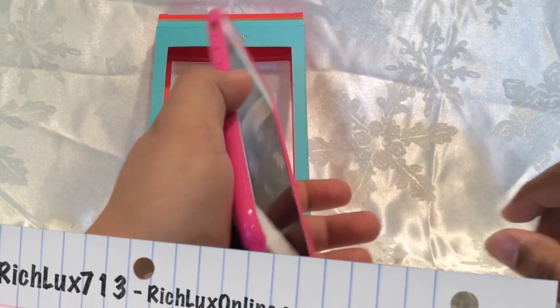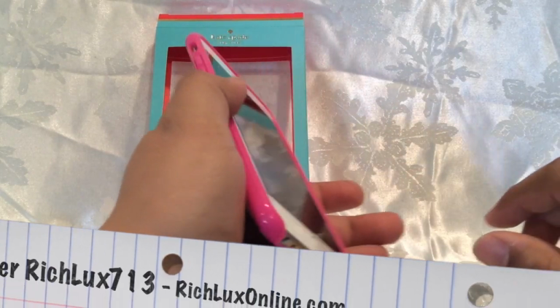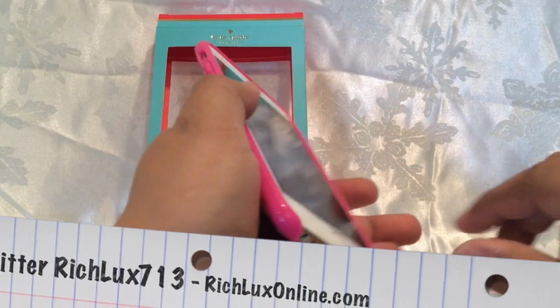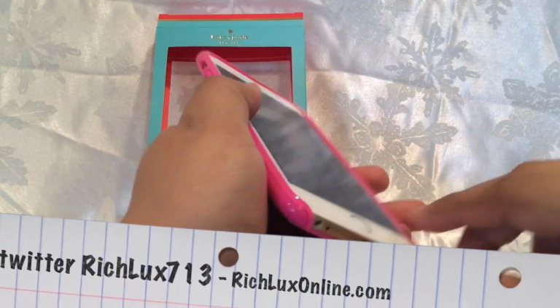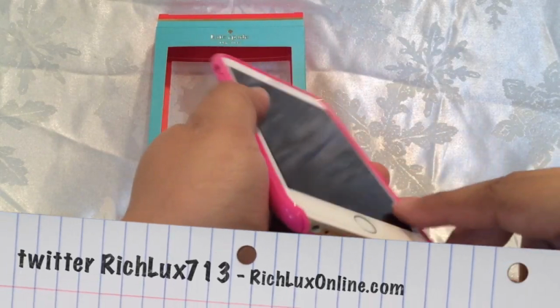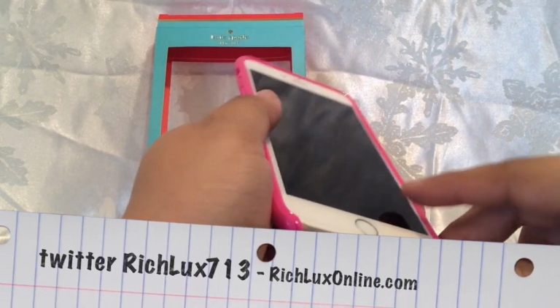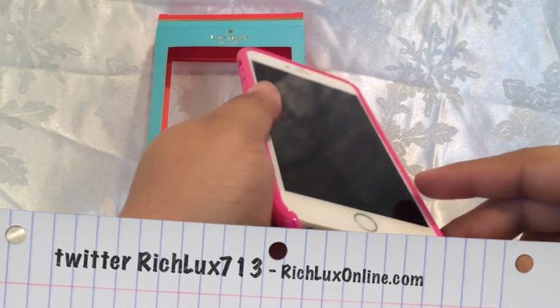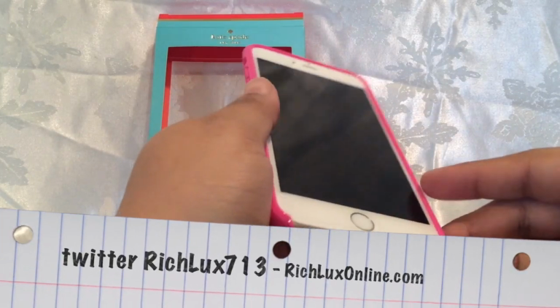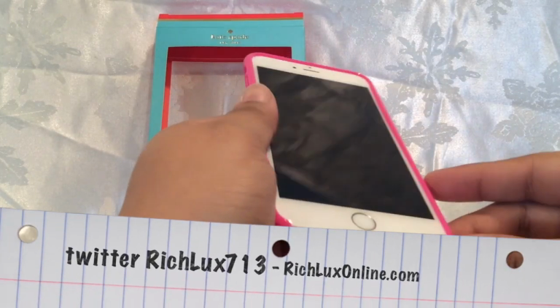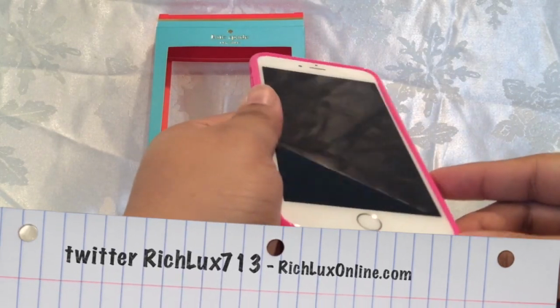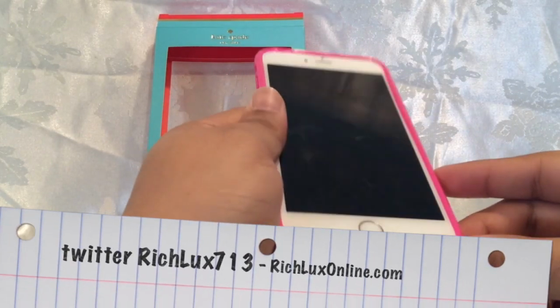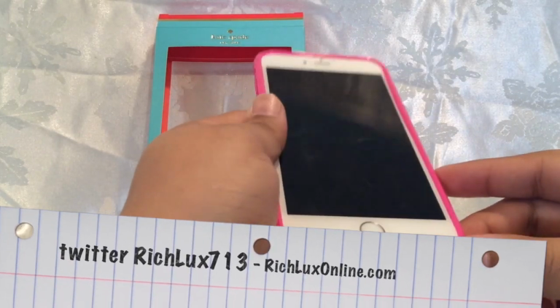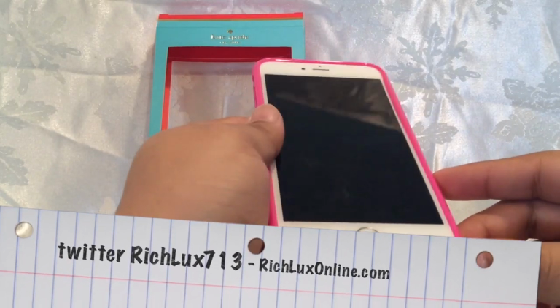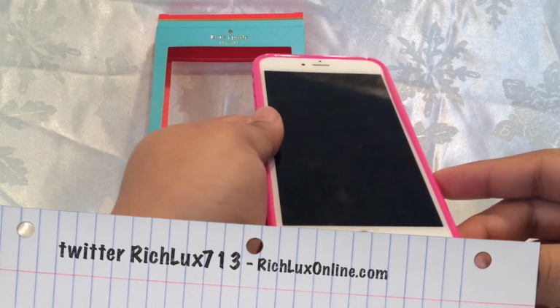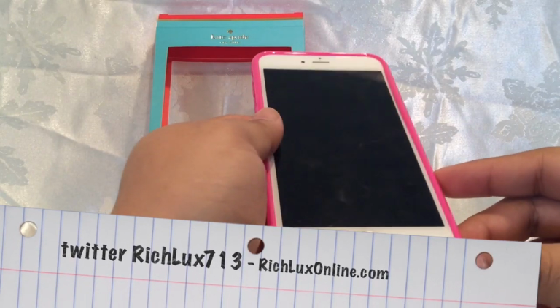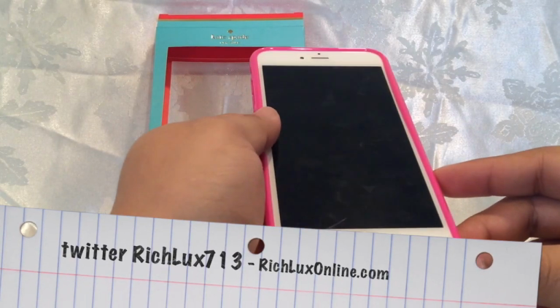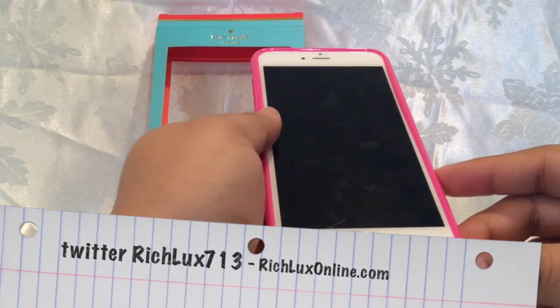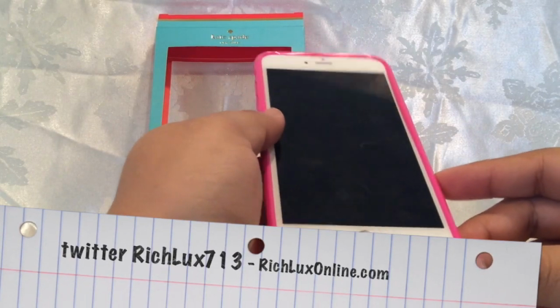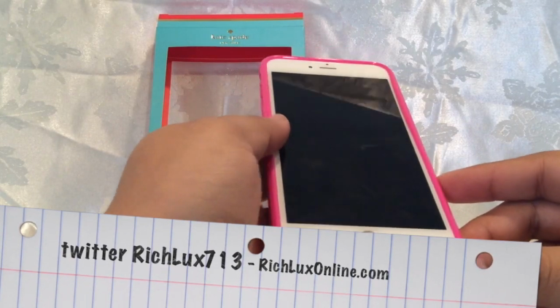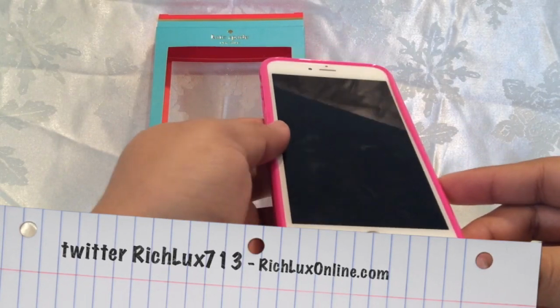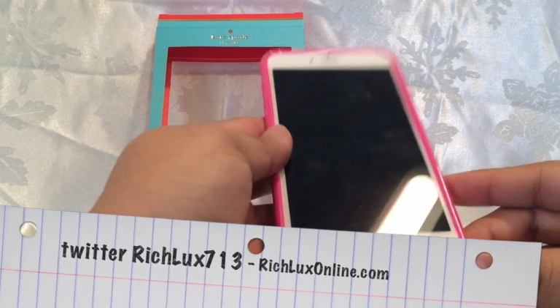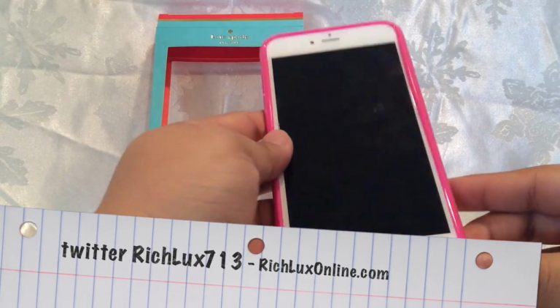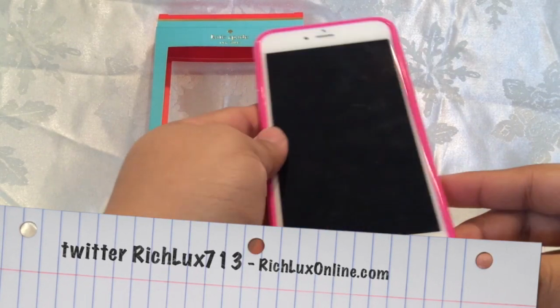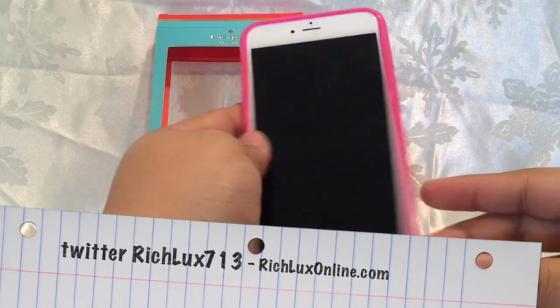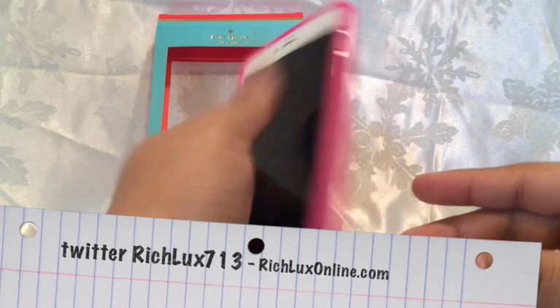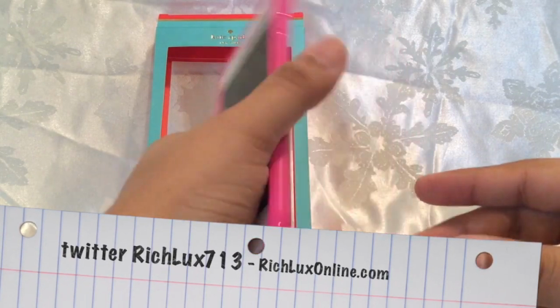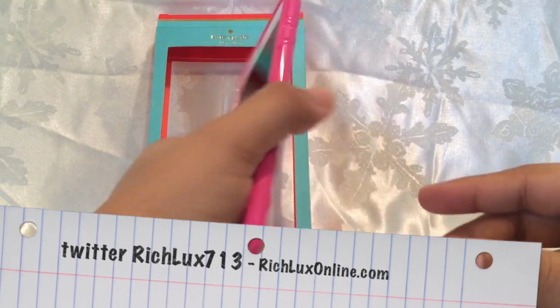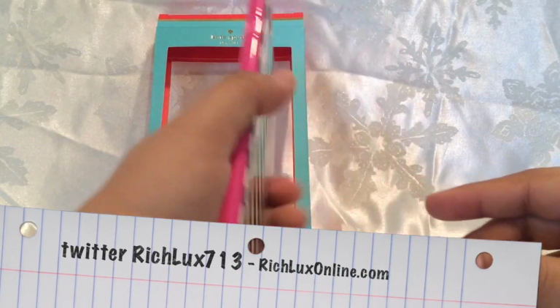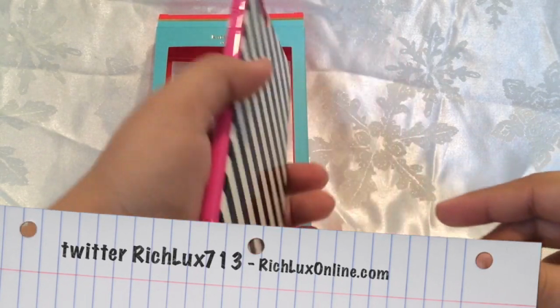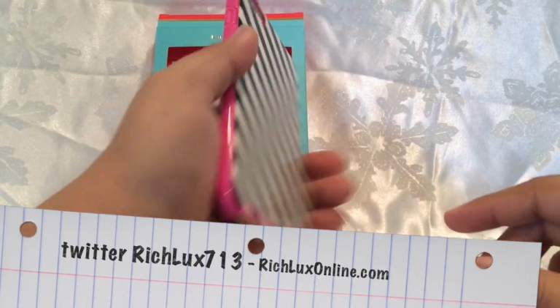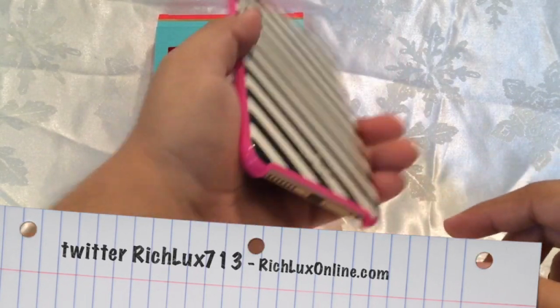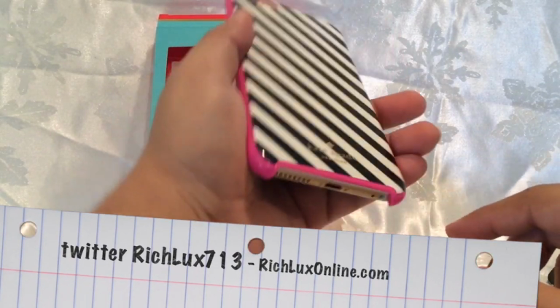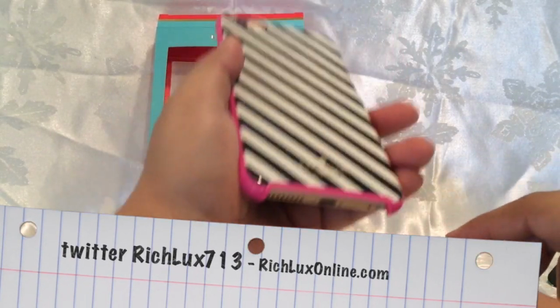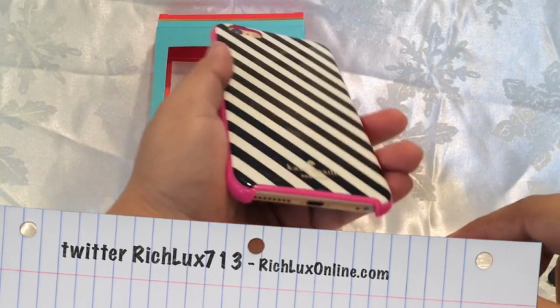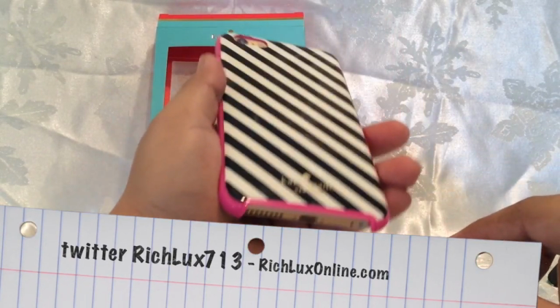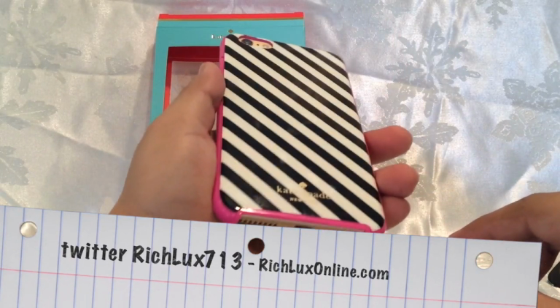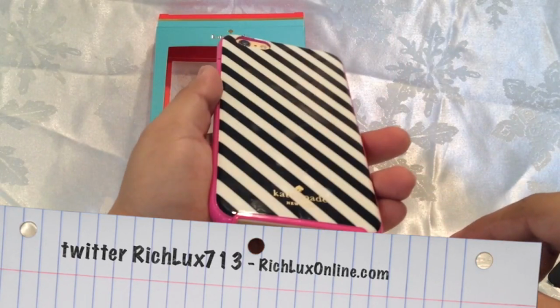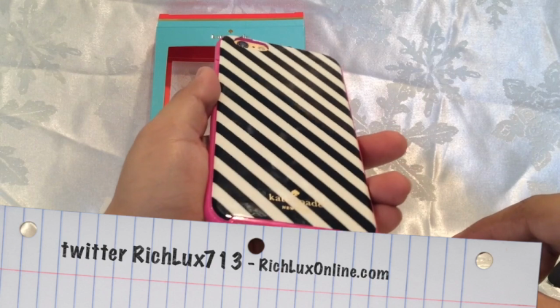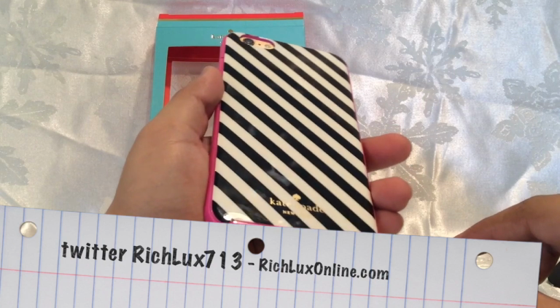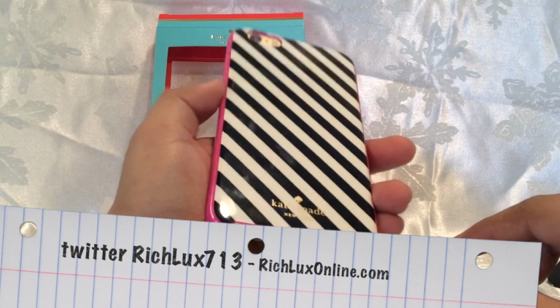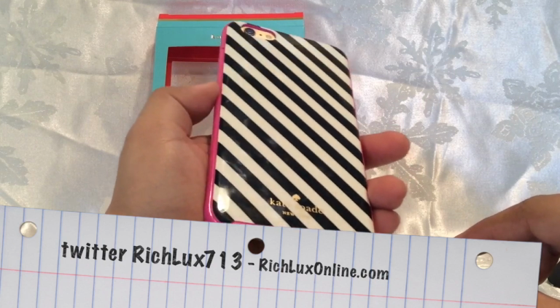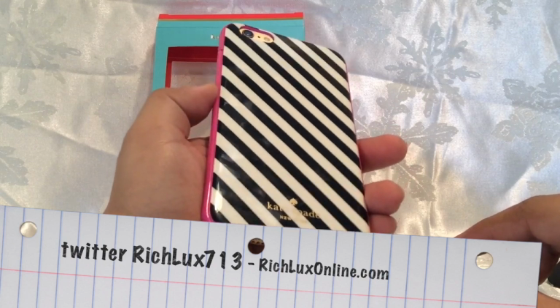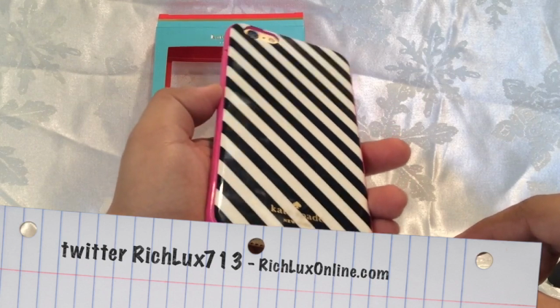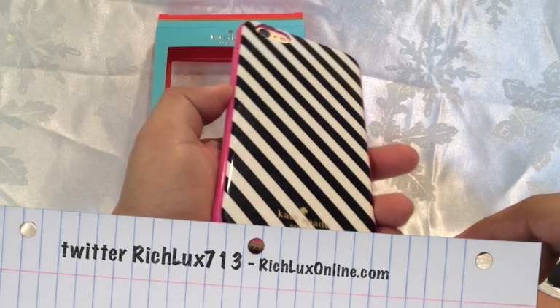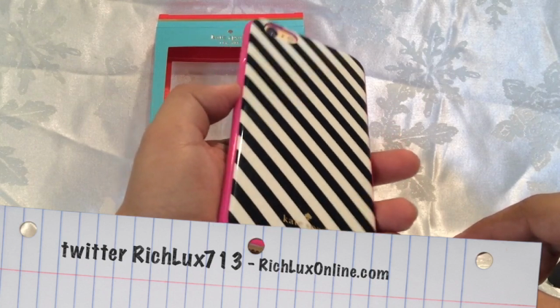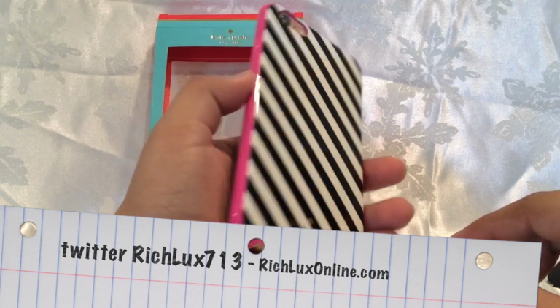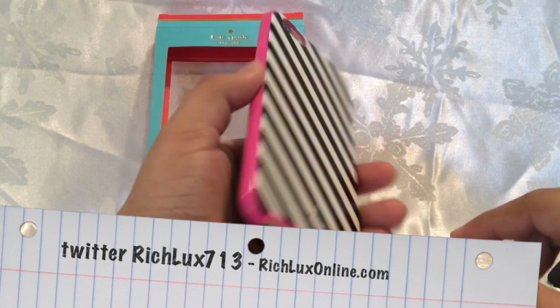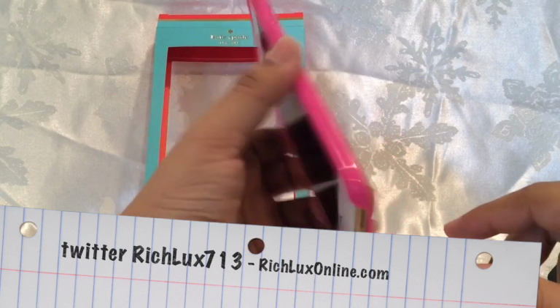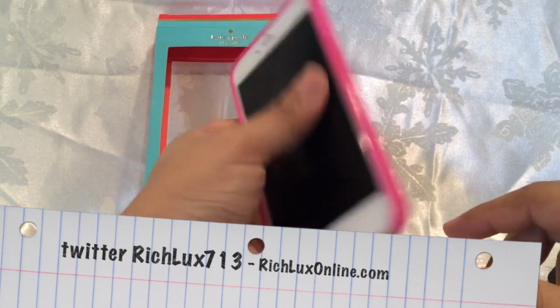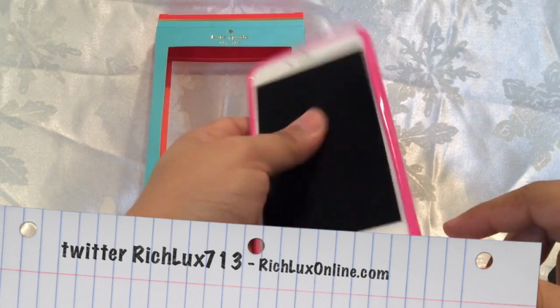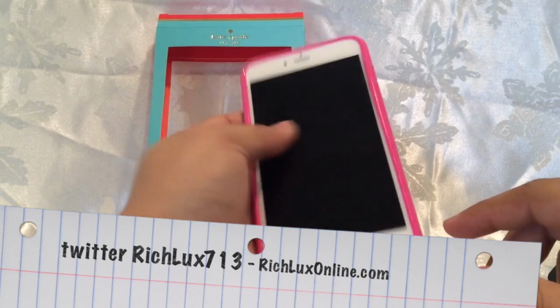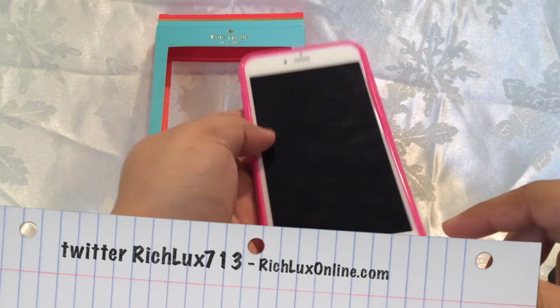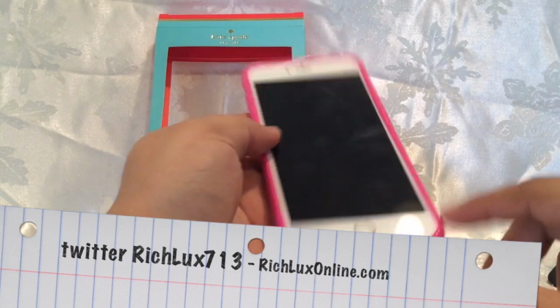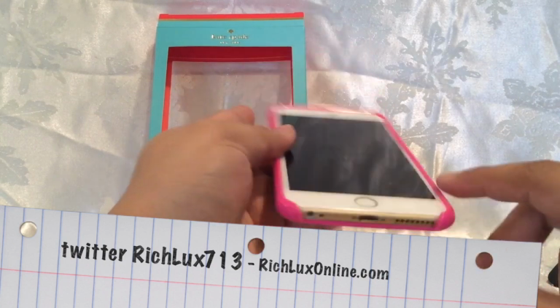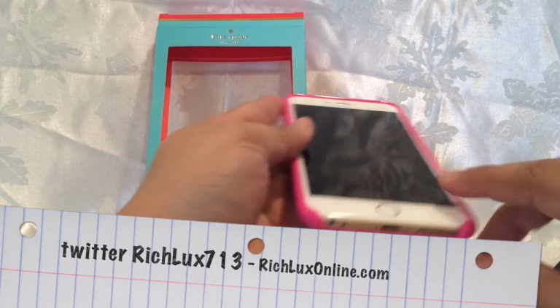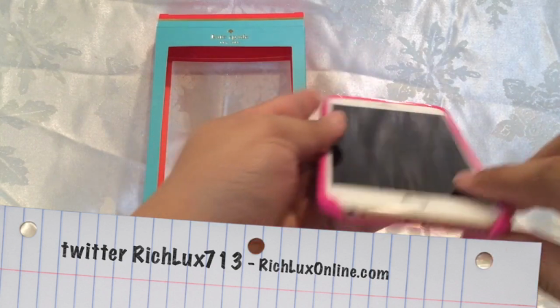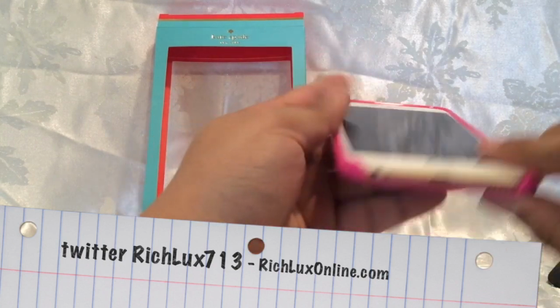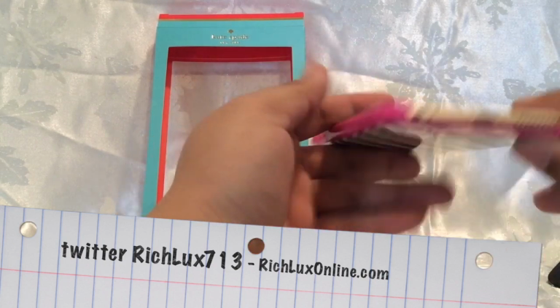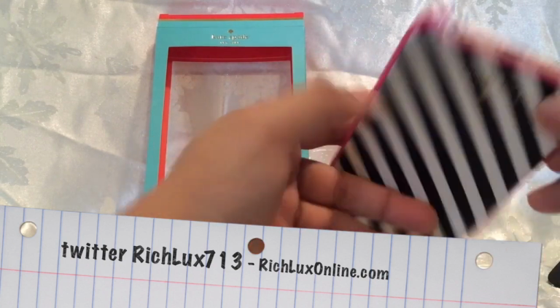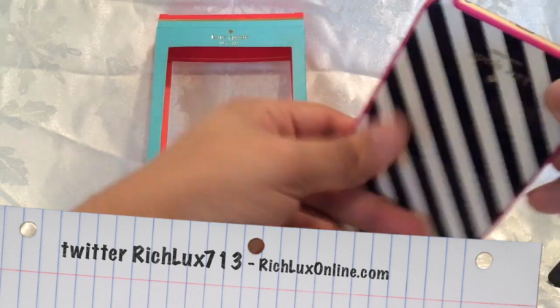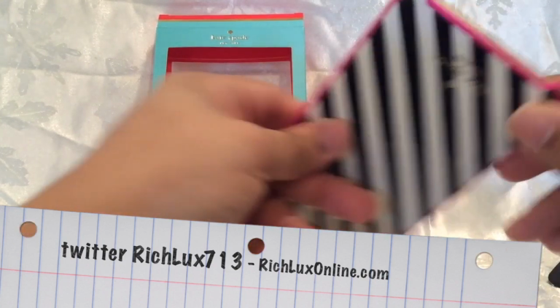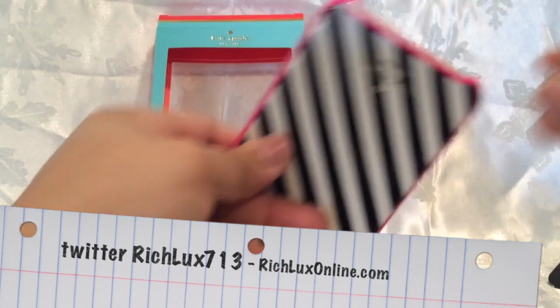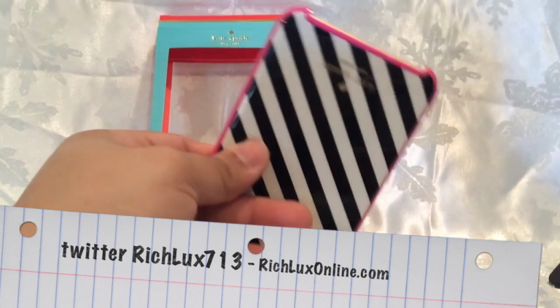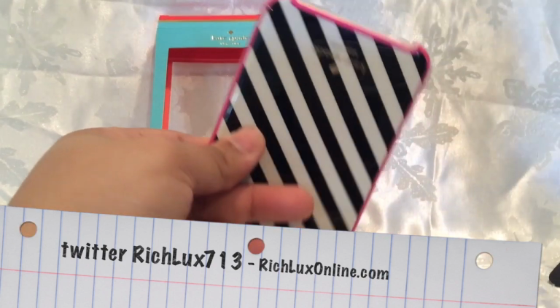You can check me out on Instagram, Facebook, and Periscope at richlux and richlux713. Also check out richluxonline.com for exclusive content and merchandise. Peace.